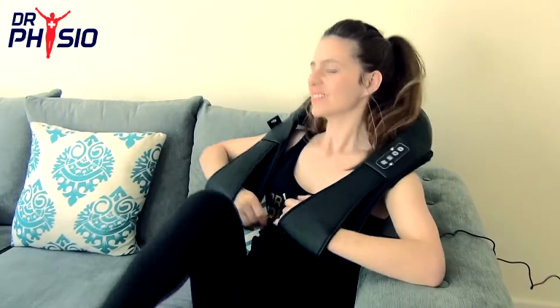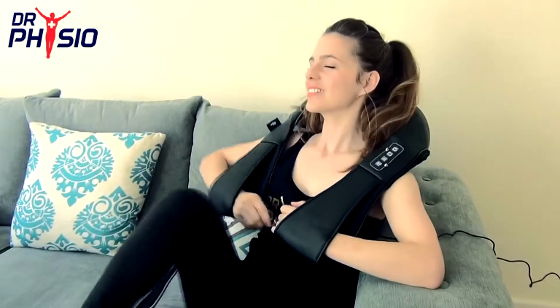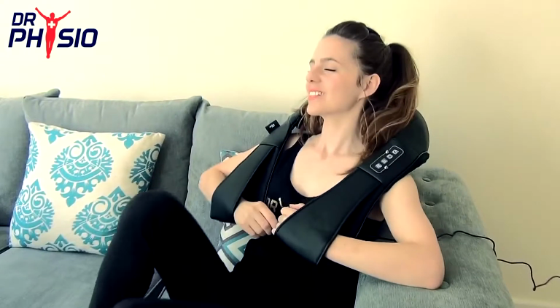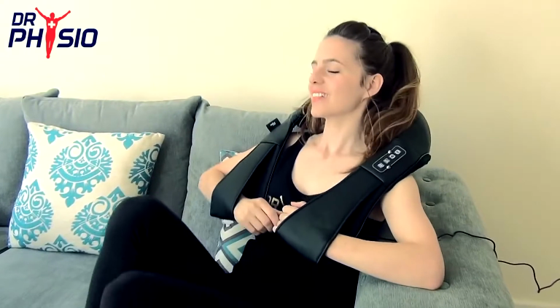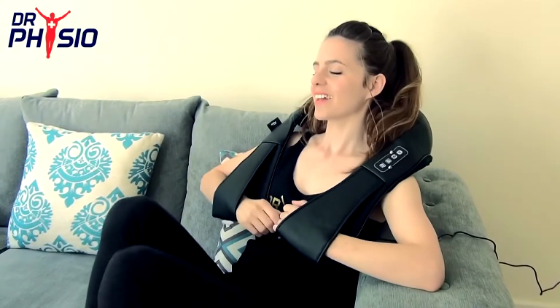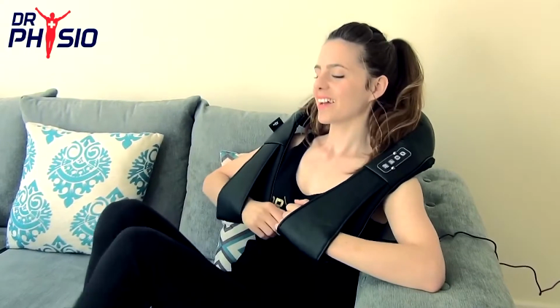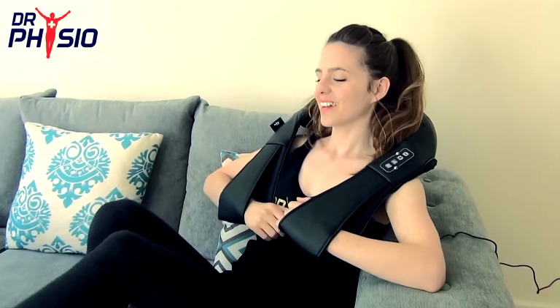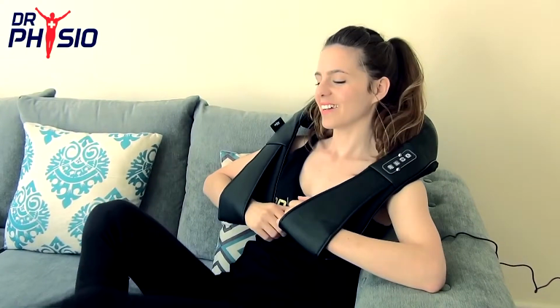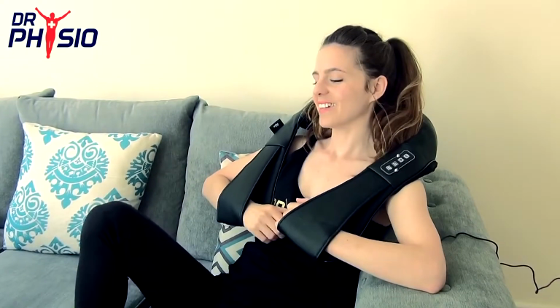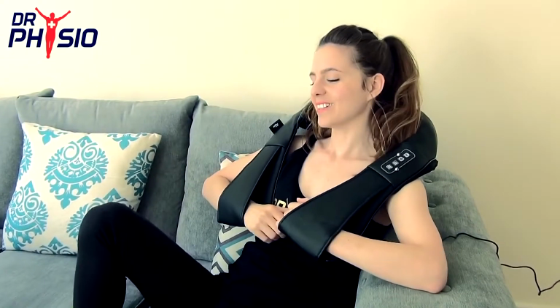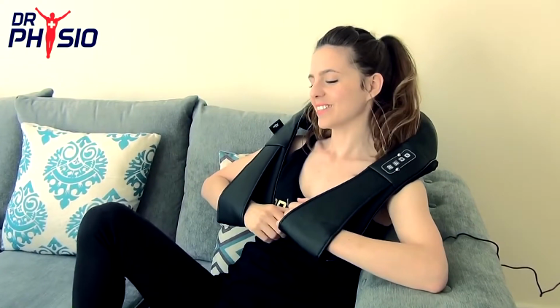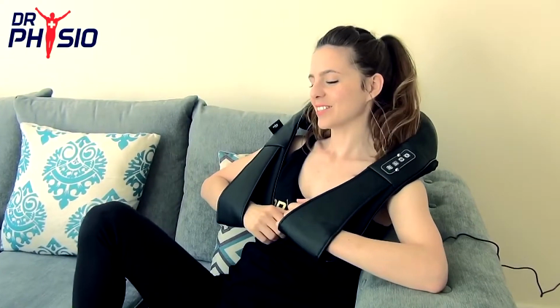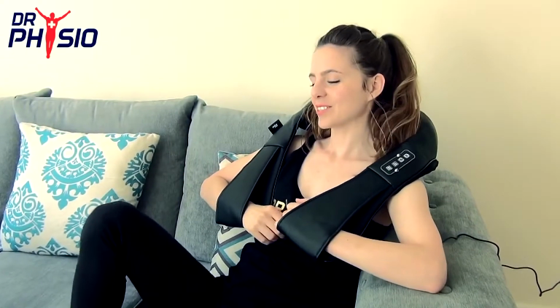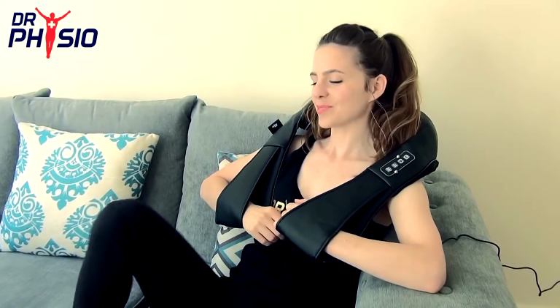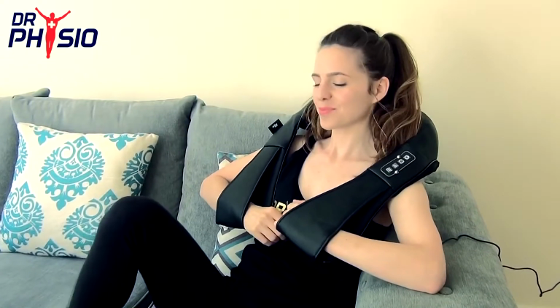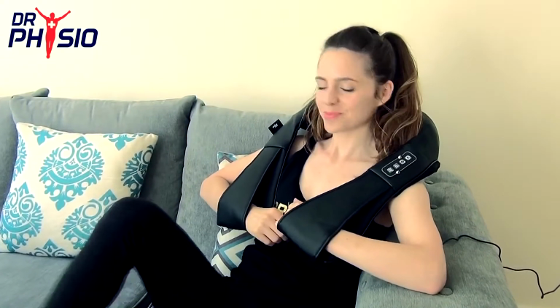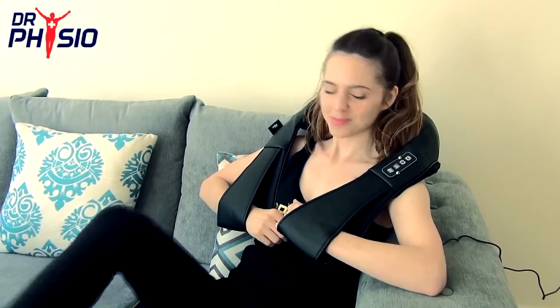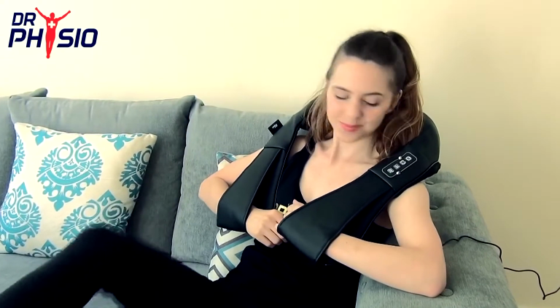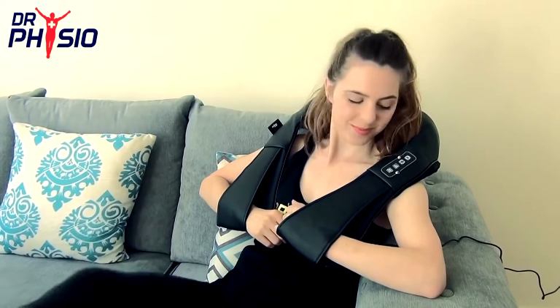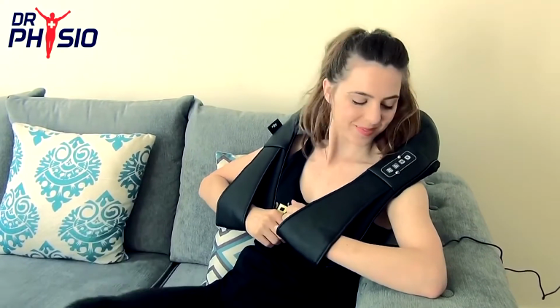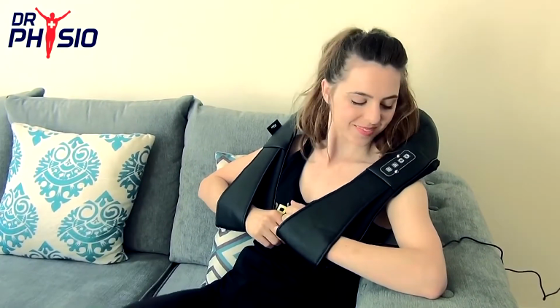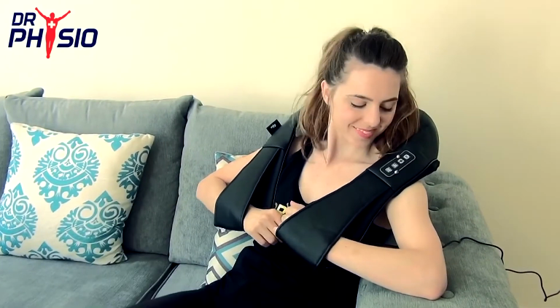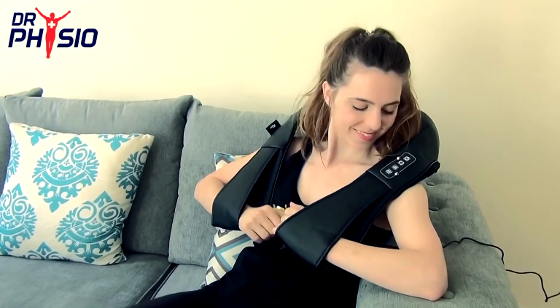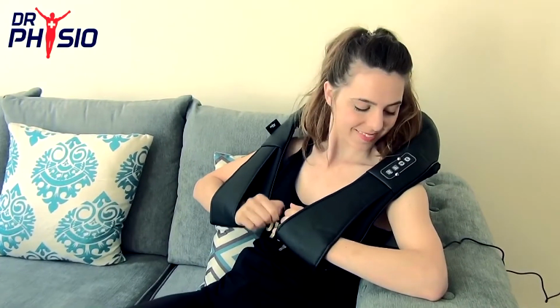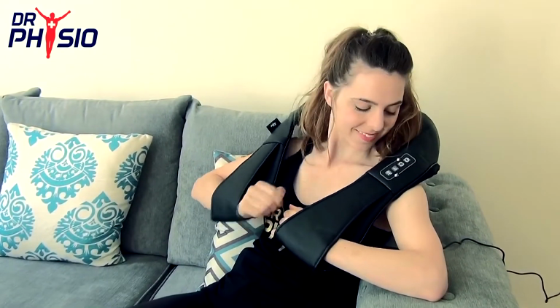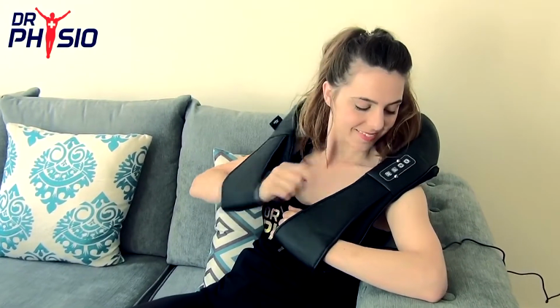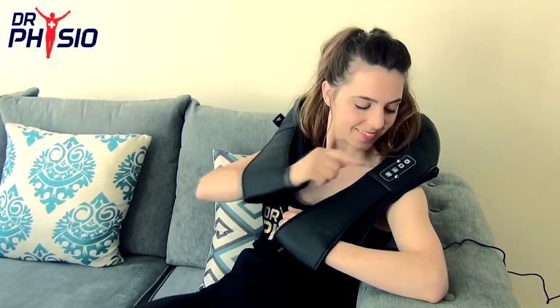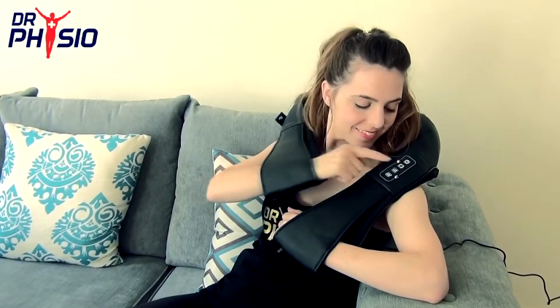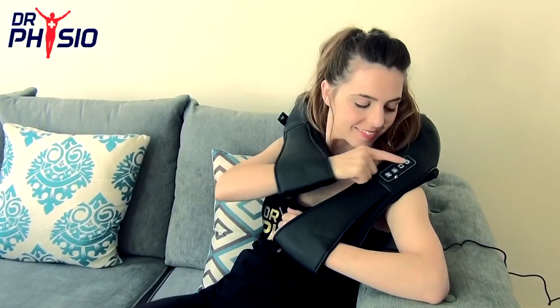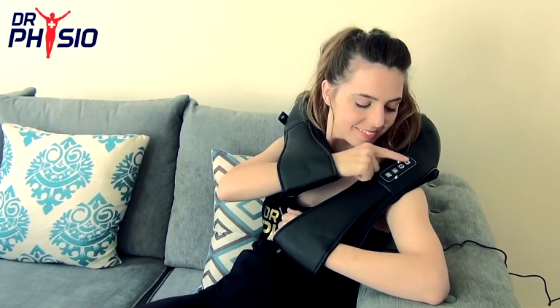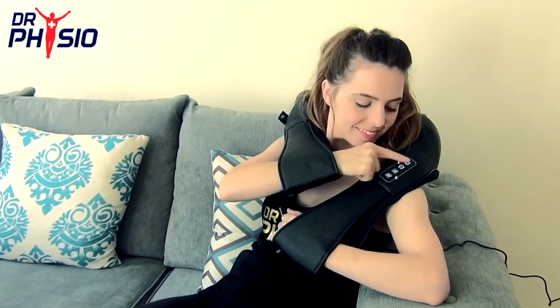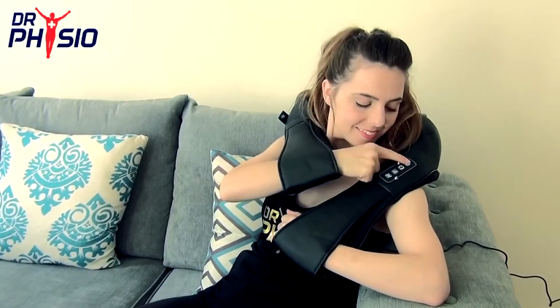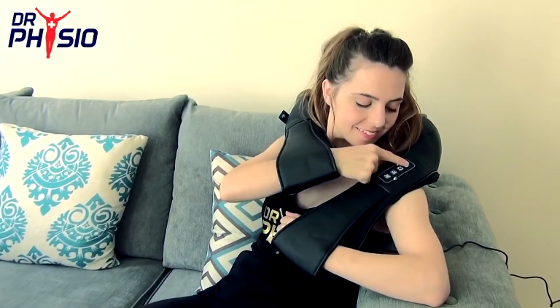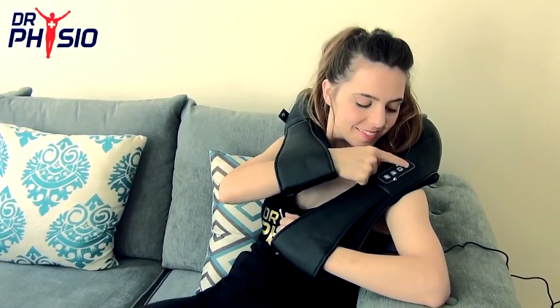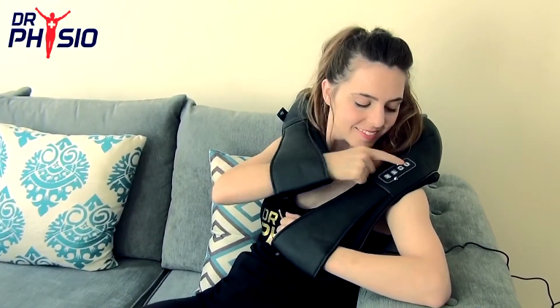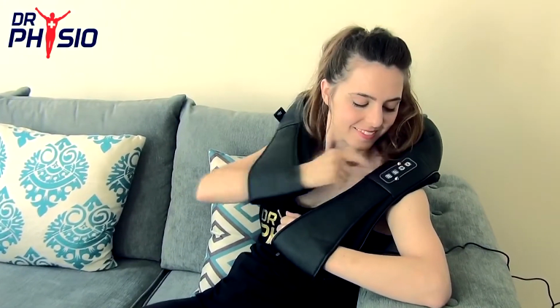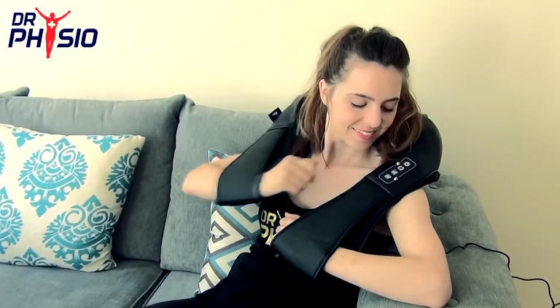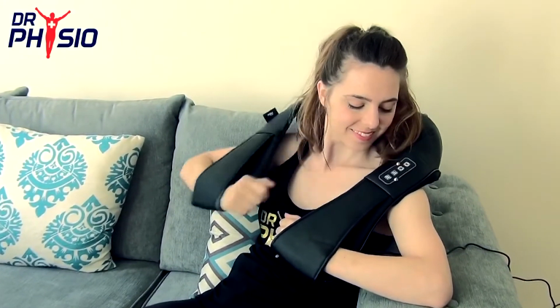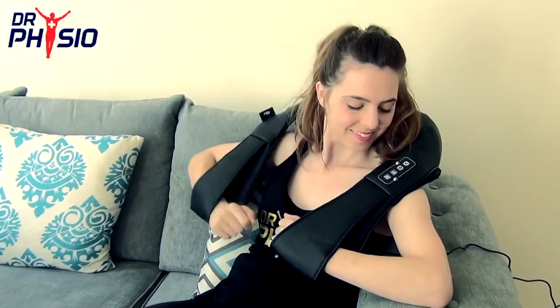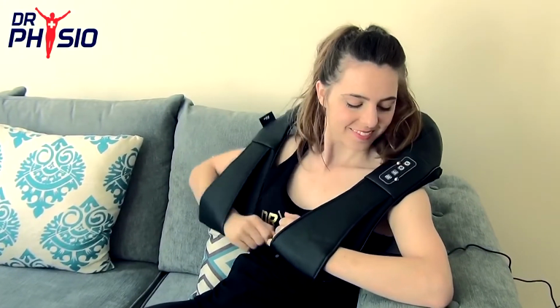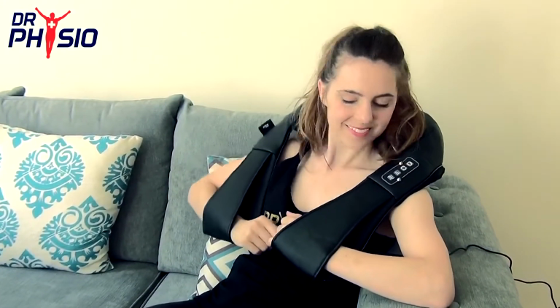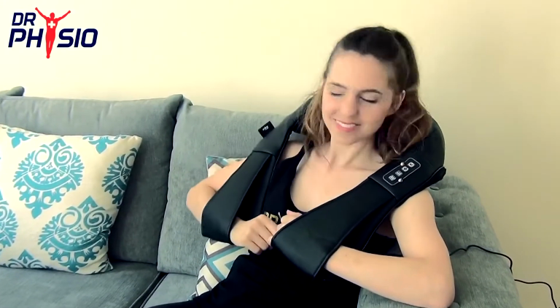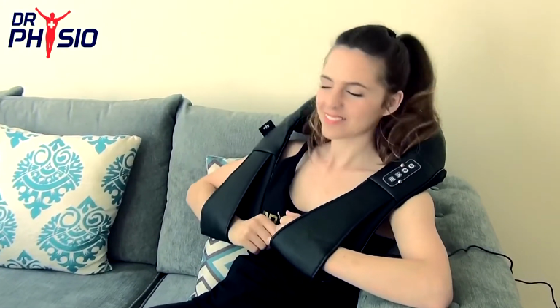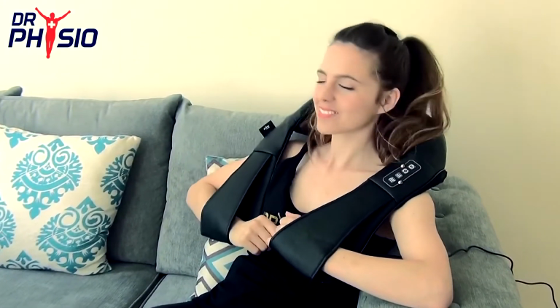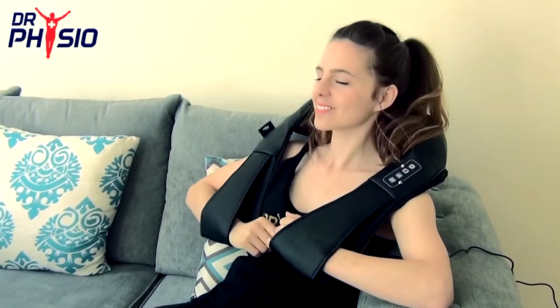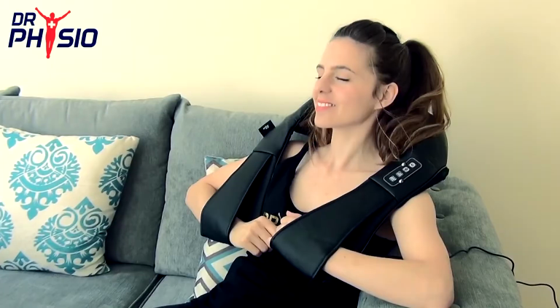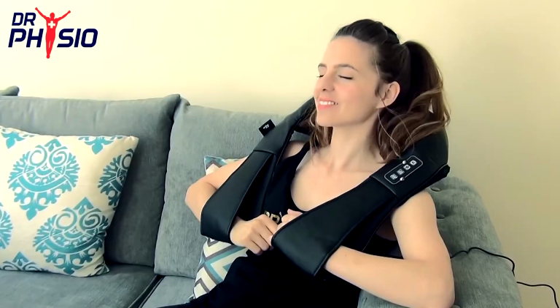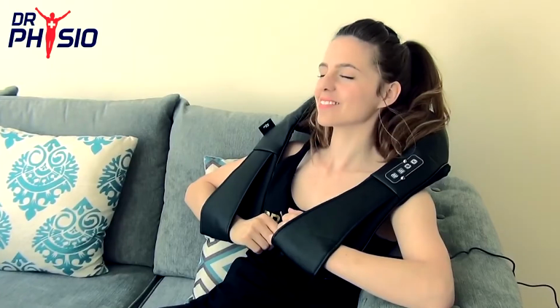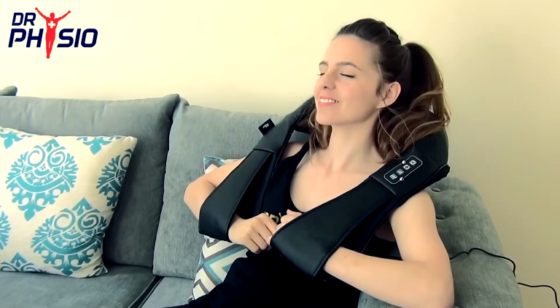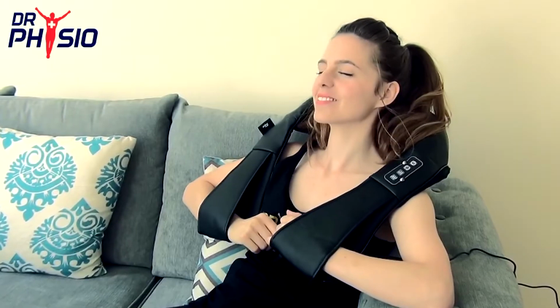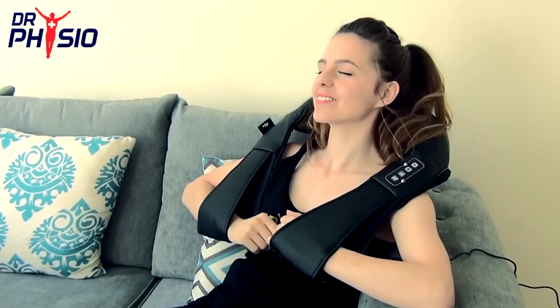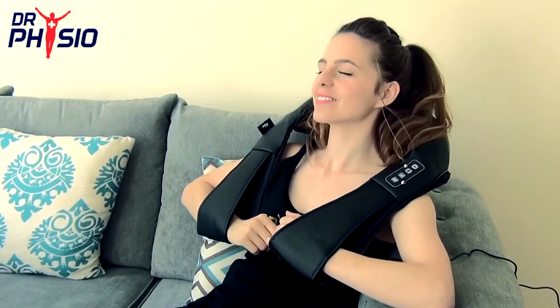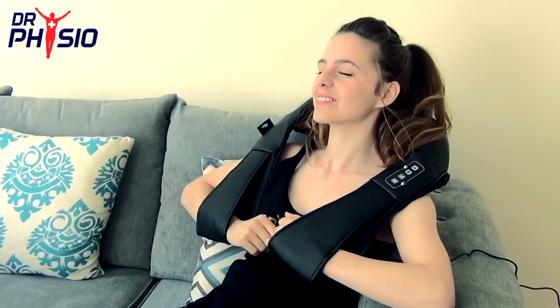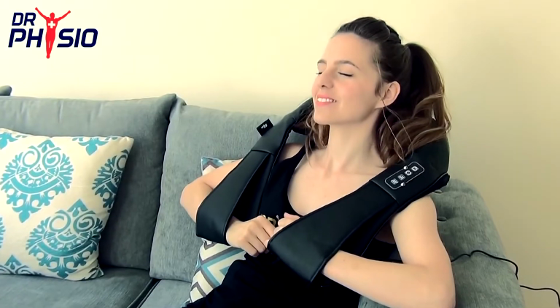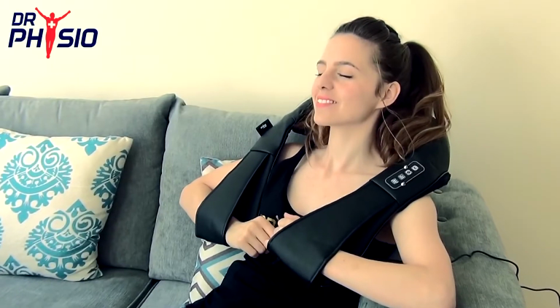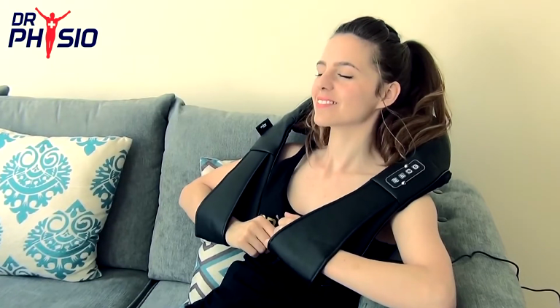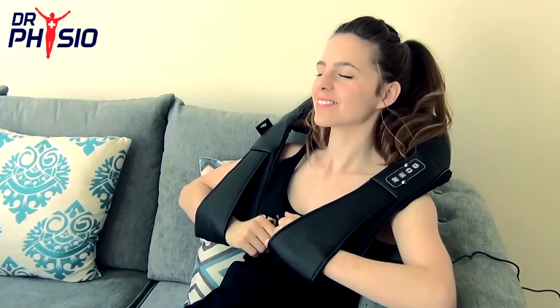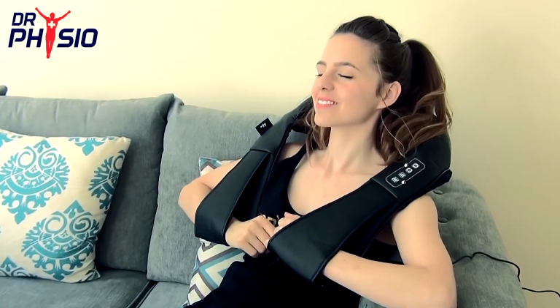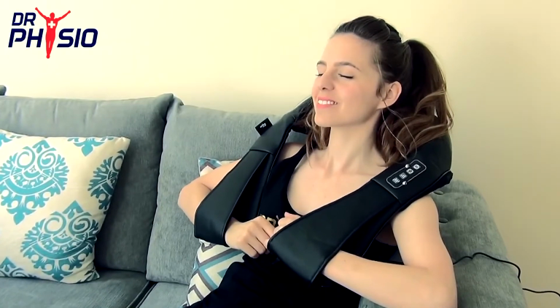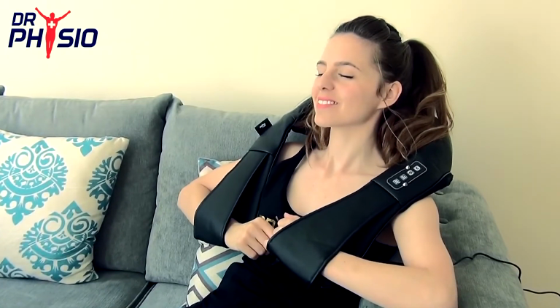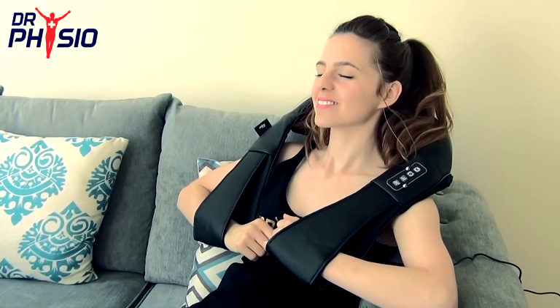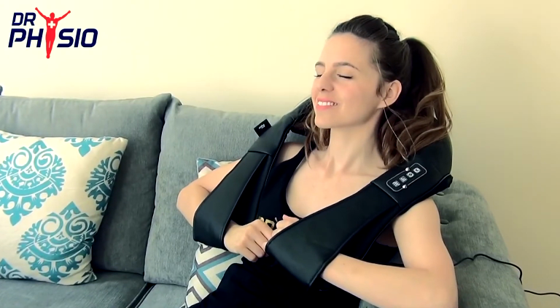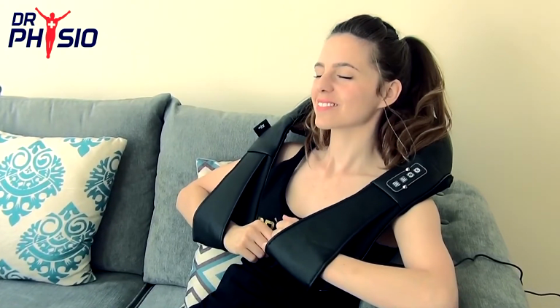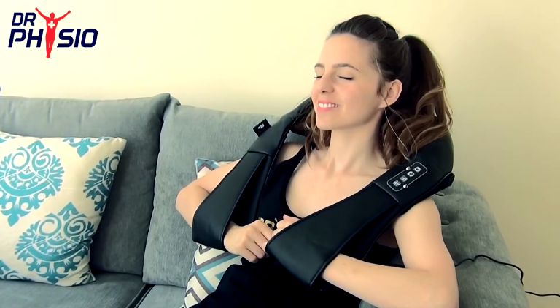When aches and pains are getting you down, relax and unwind with the Dr. Physio Shiatsu Massager.